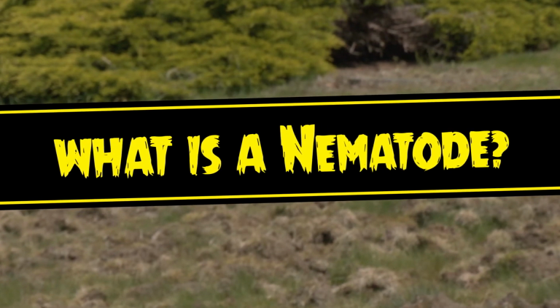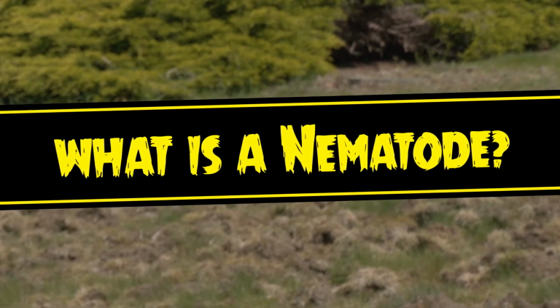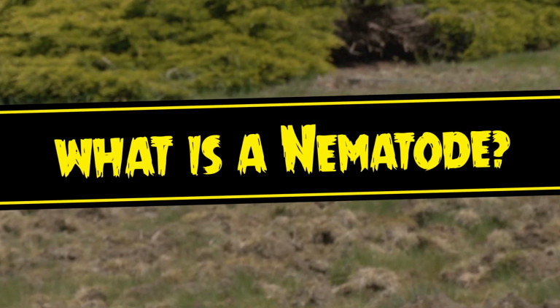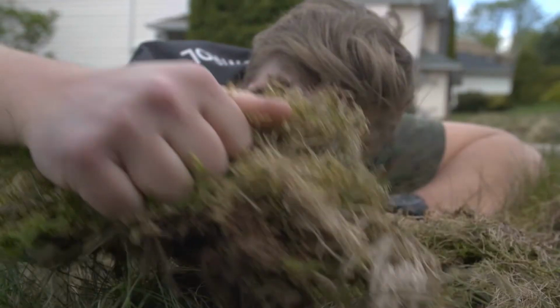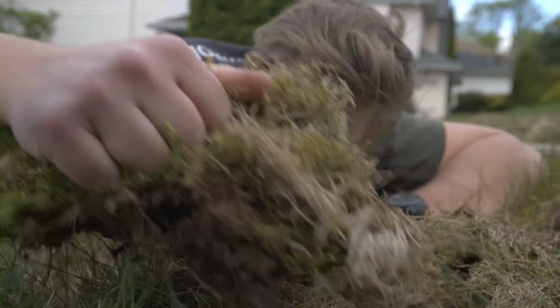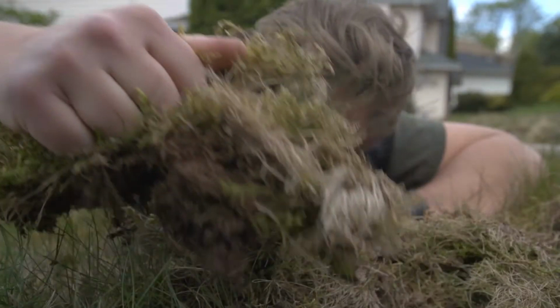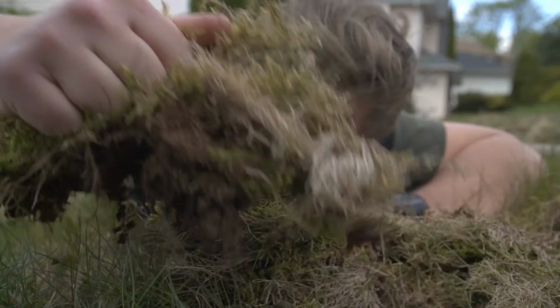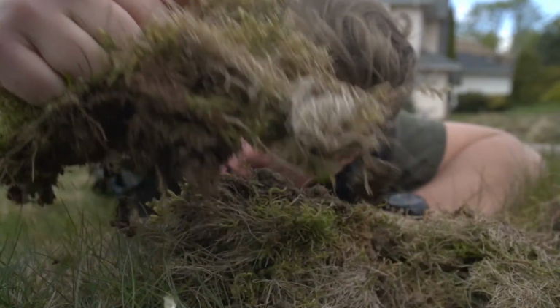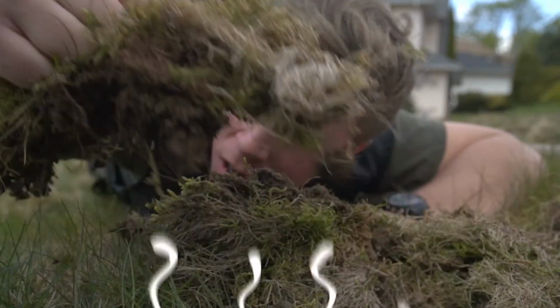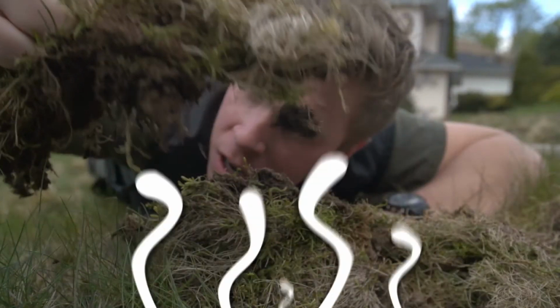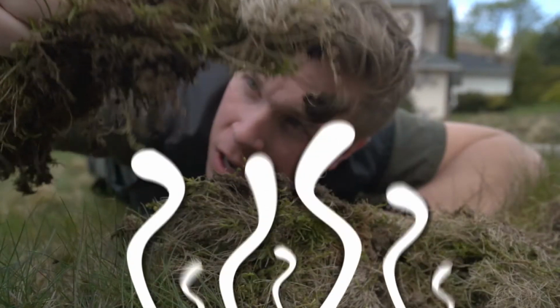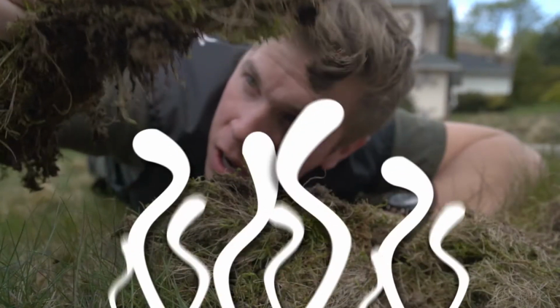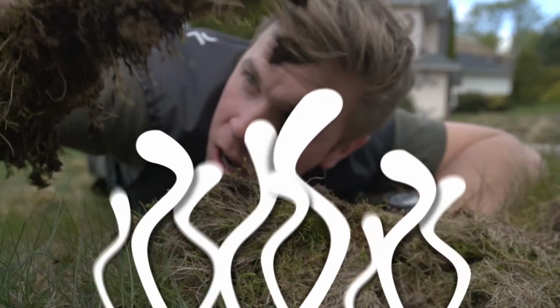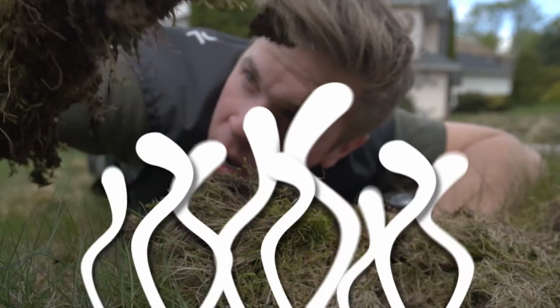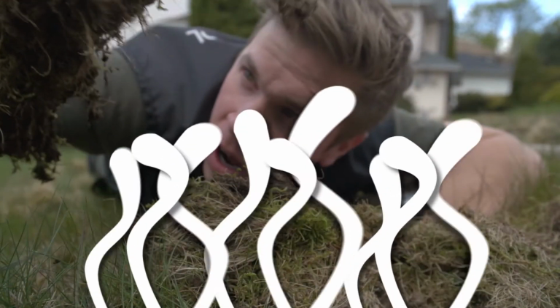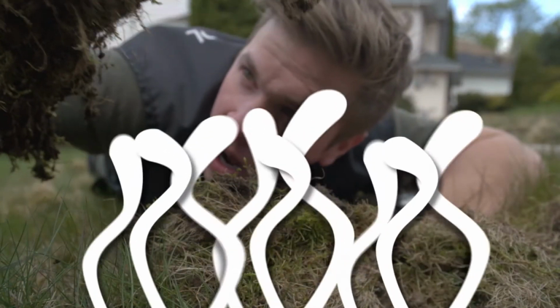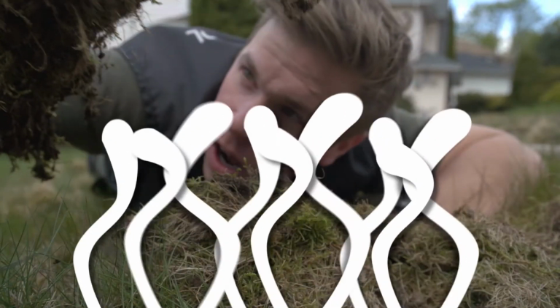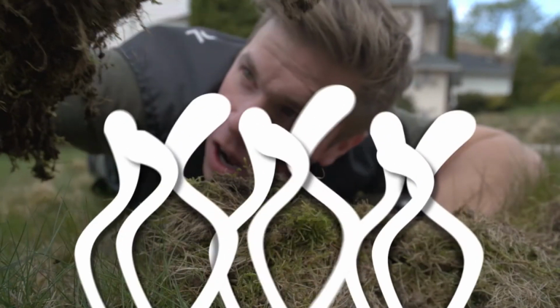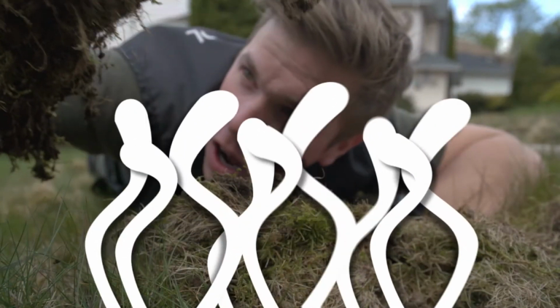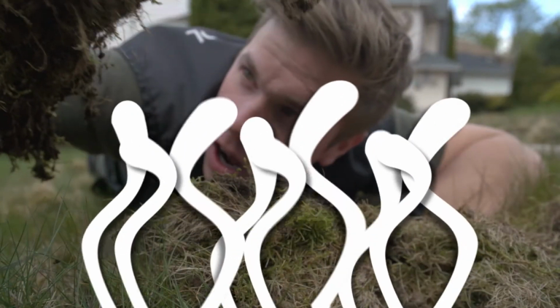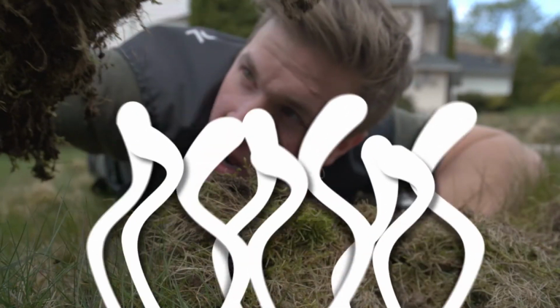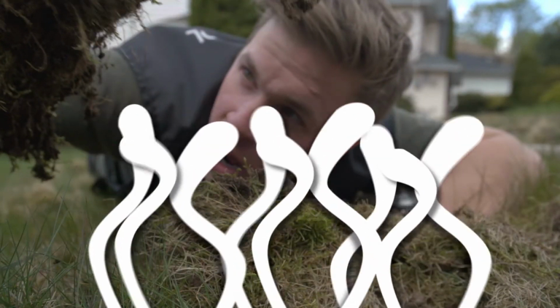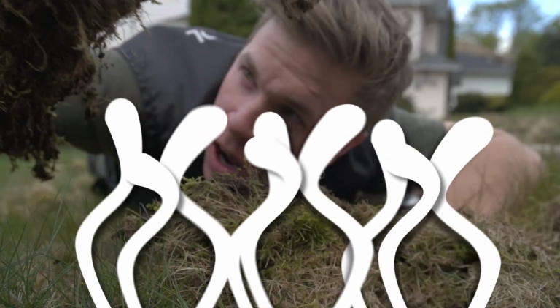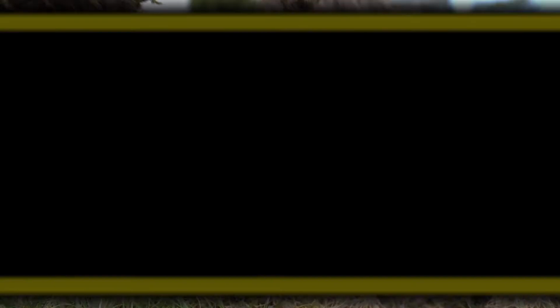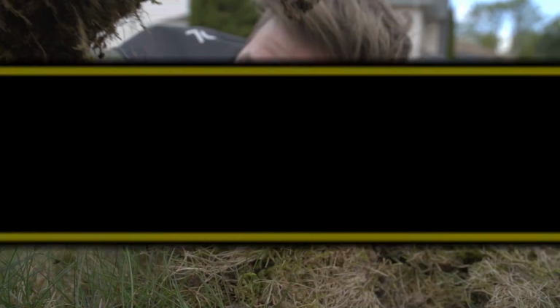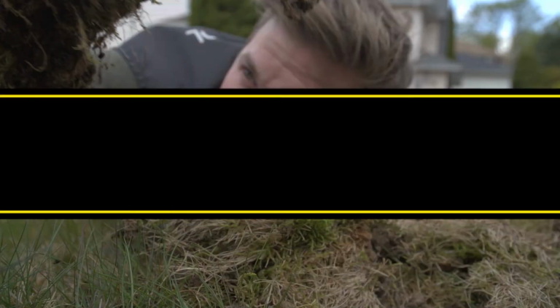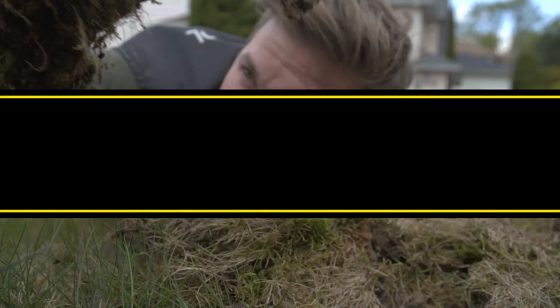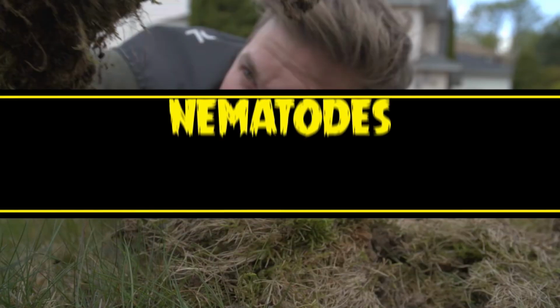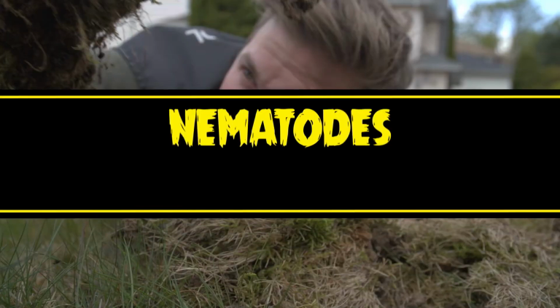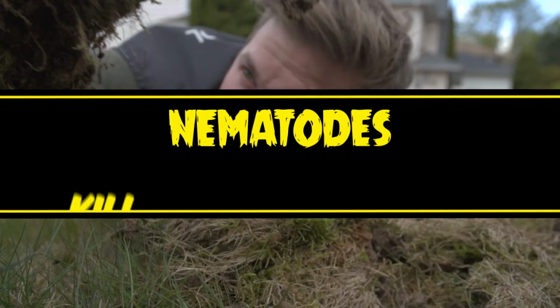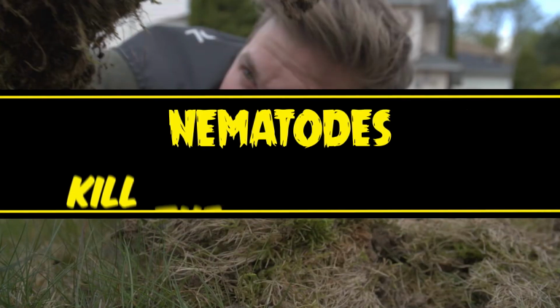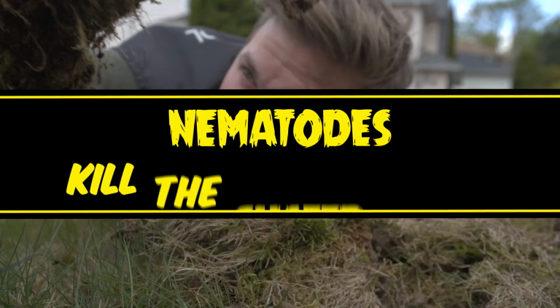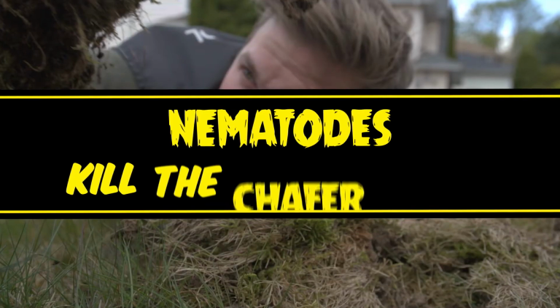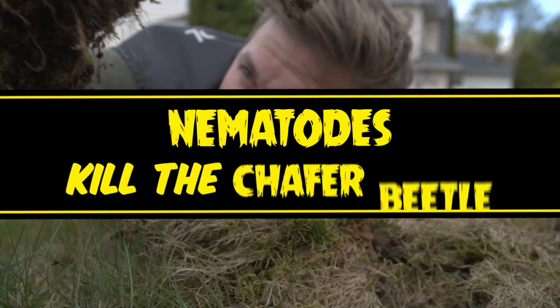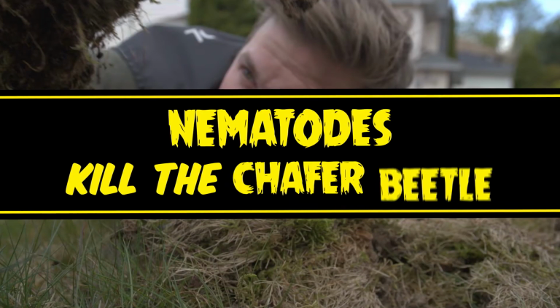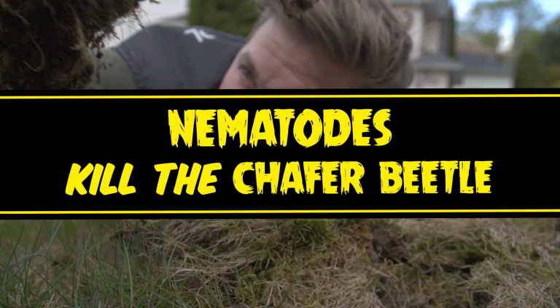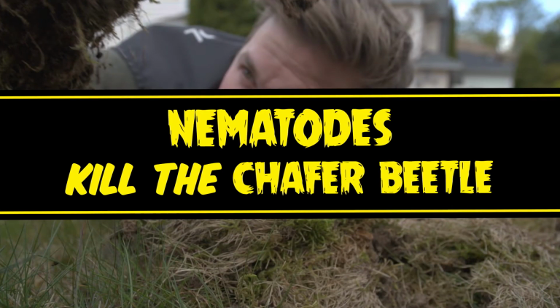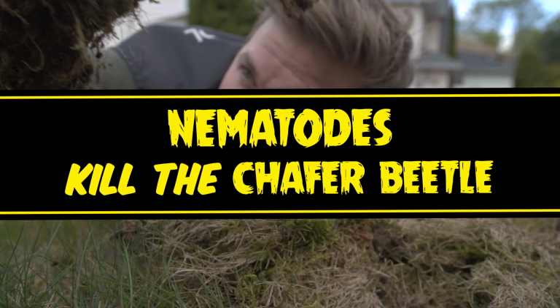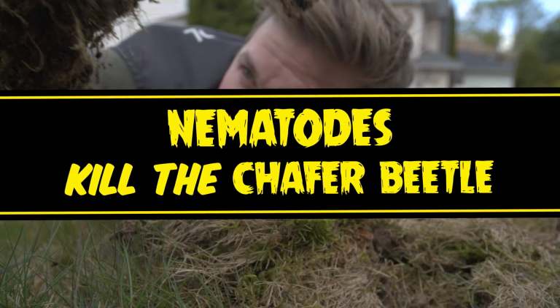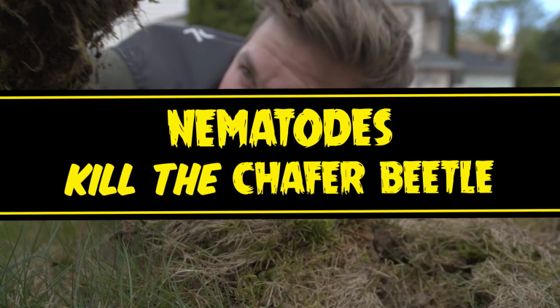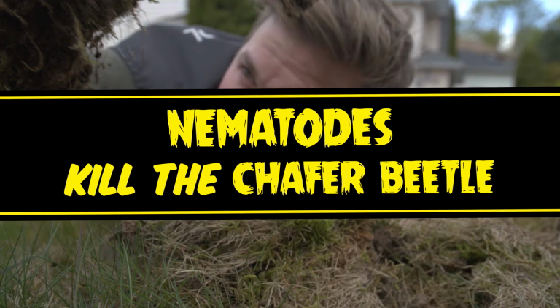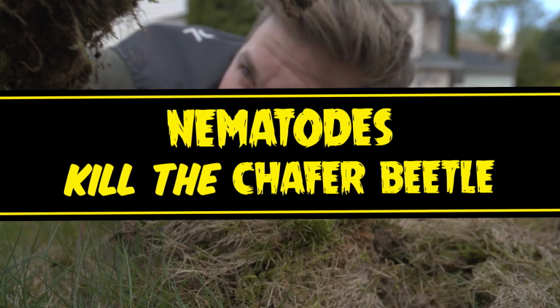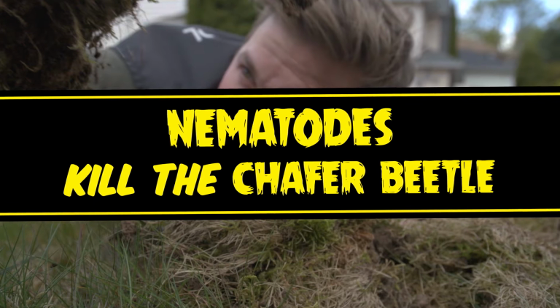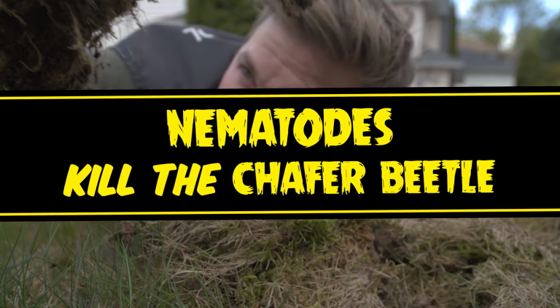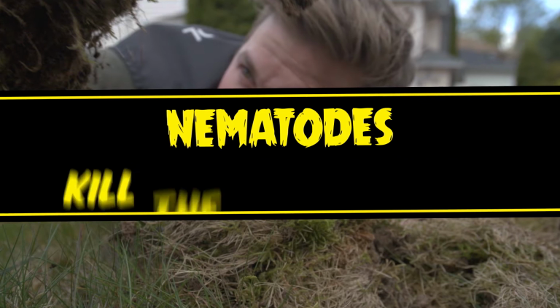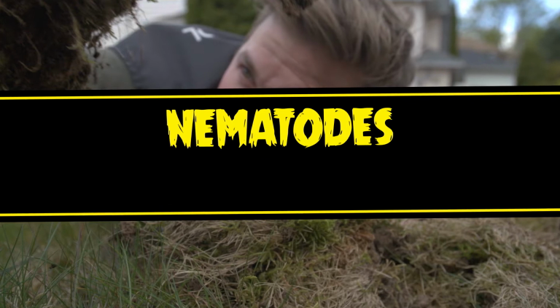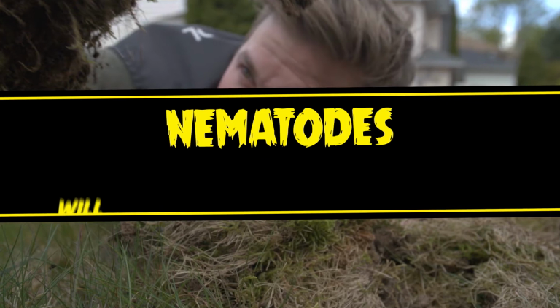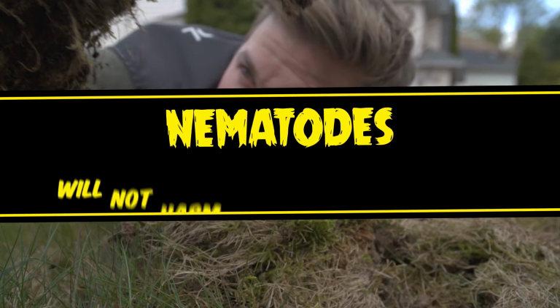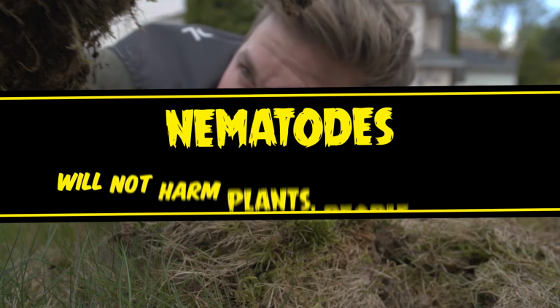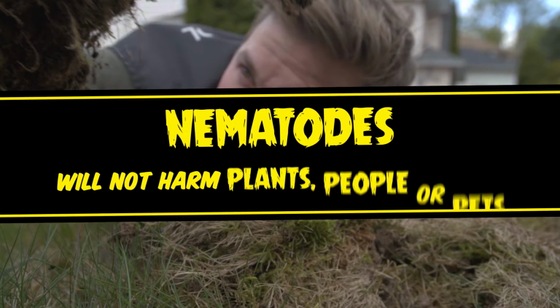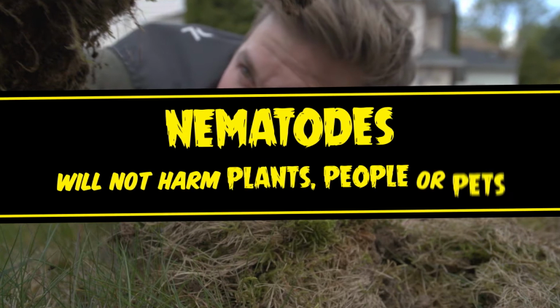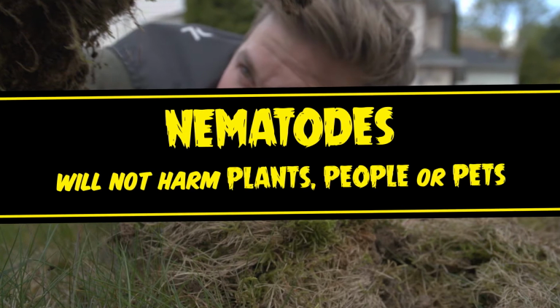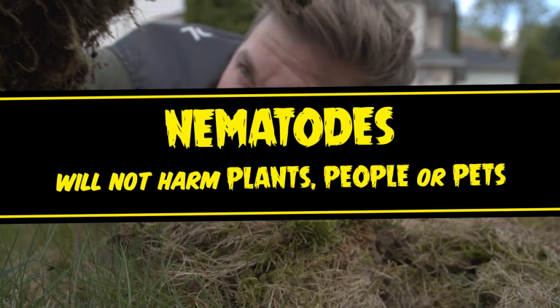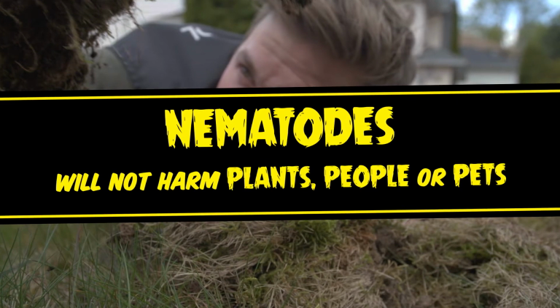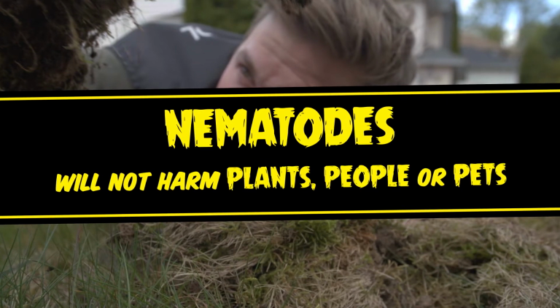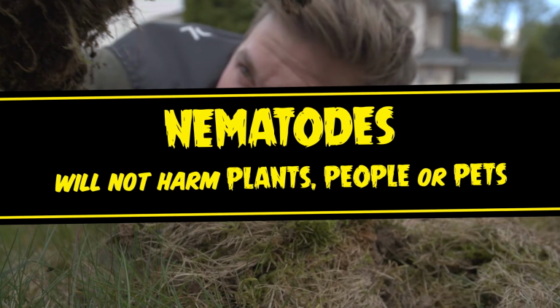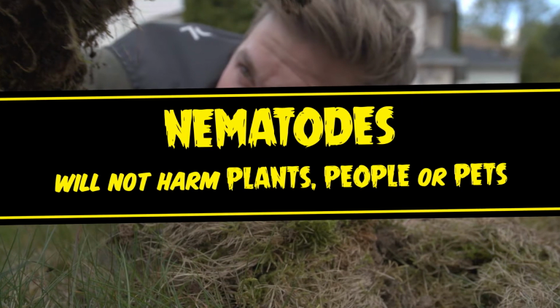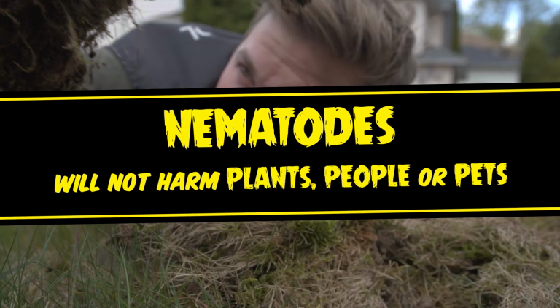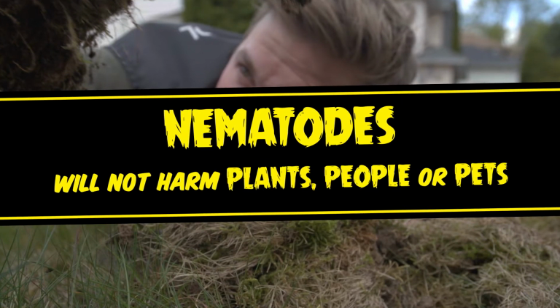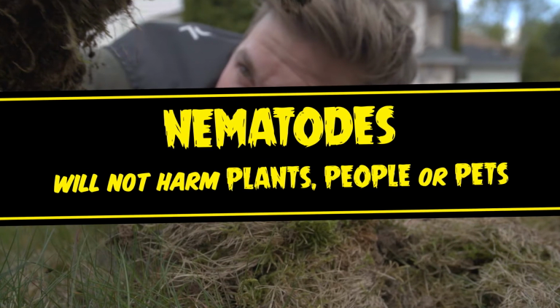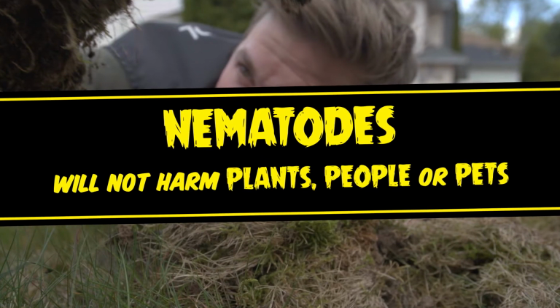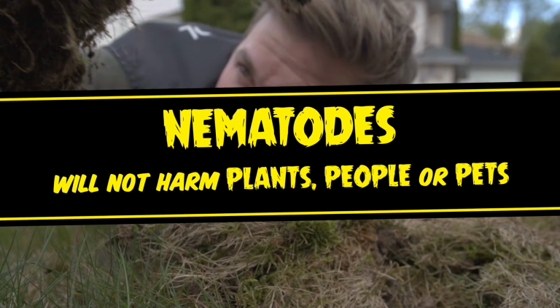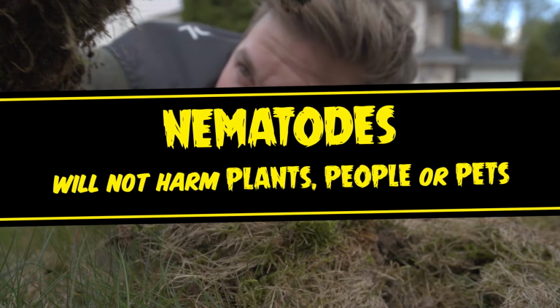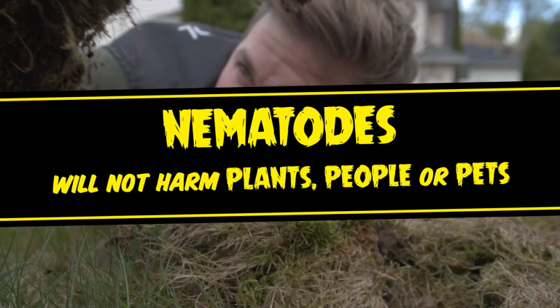Nematodes are tiny worms that live in the soil. When applied correctly, these worms will kill the chafer beetle without harming plants, people, or pets.